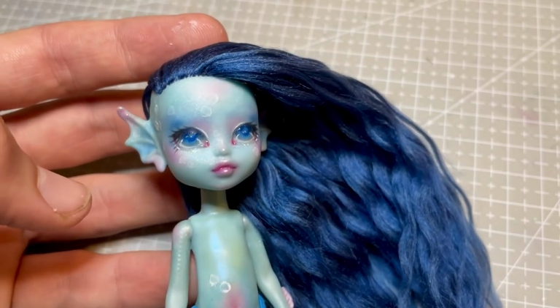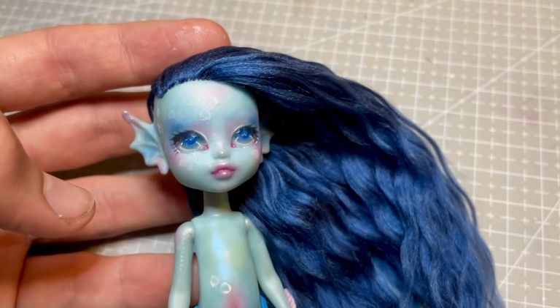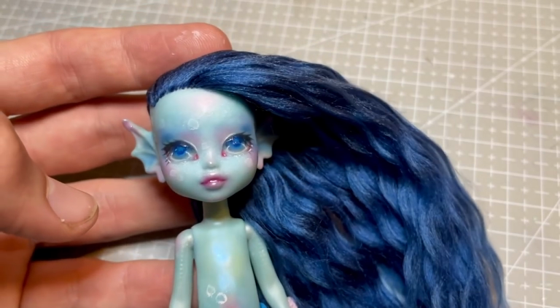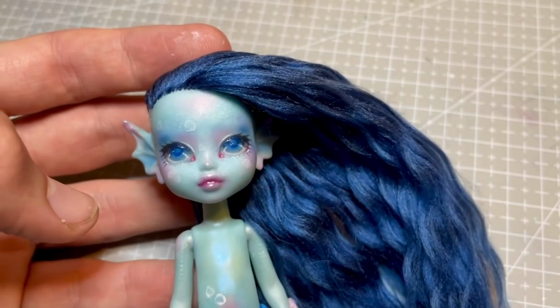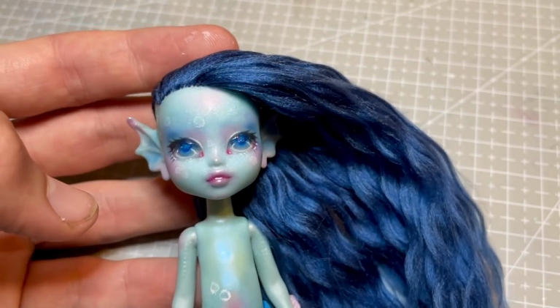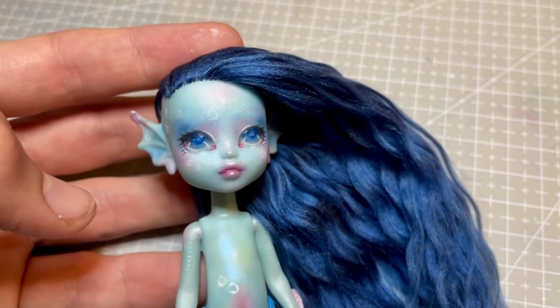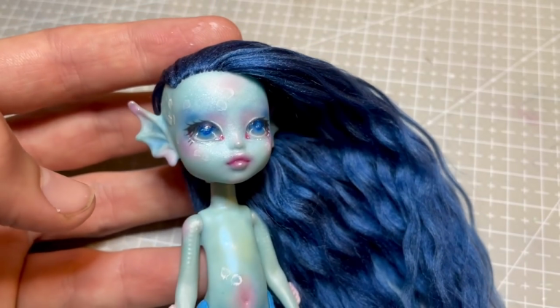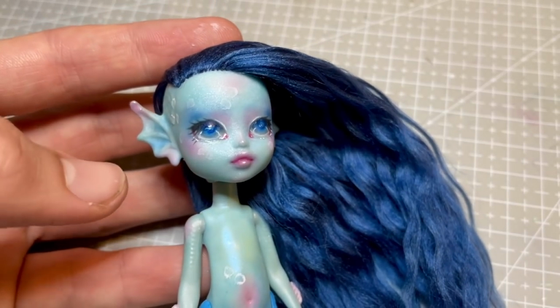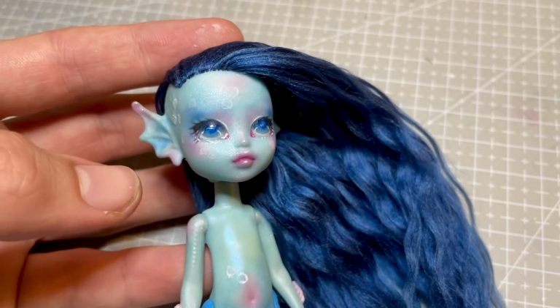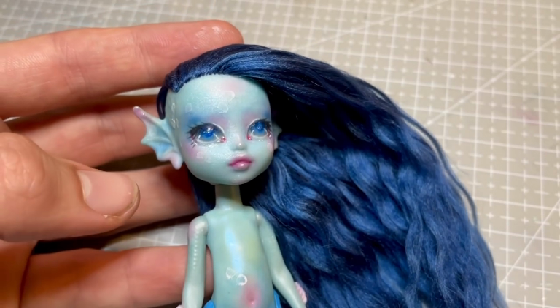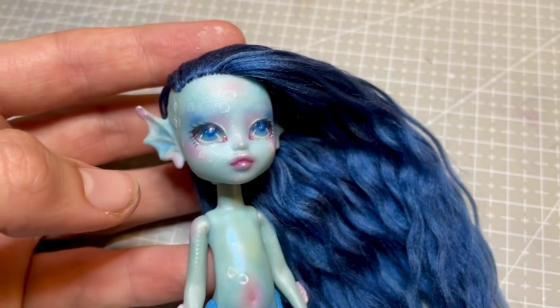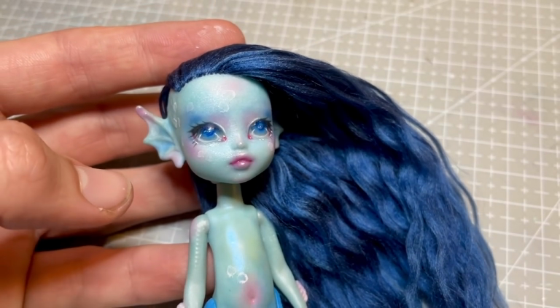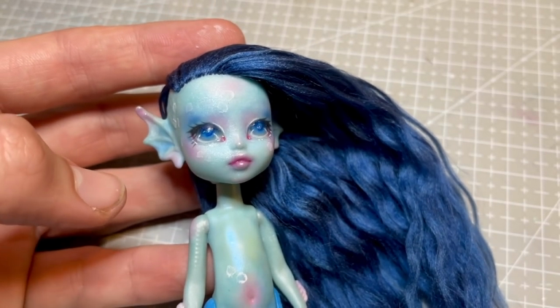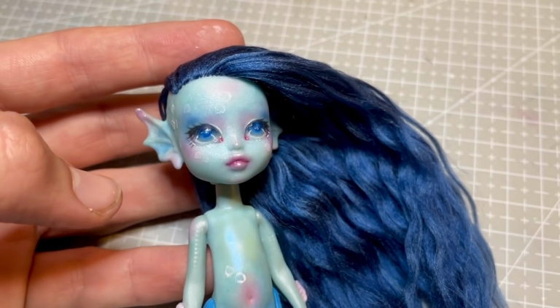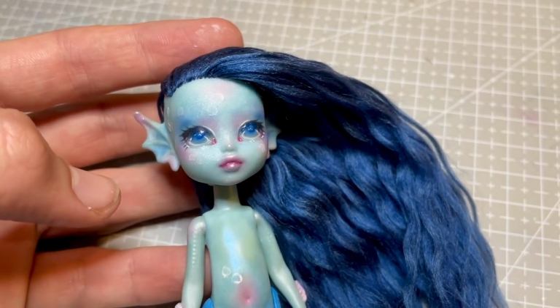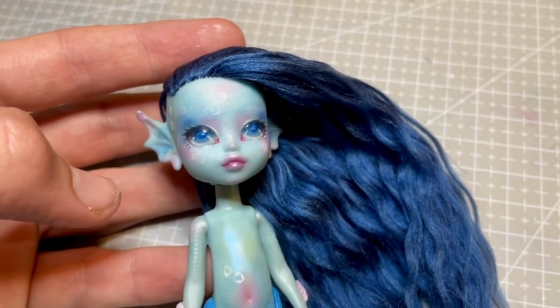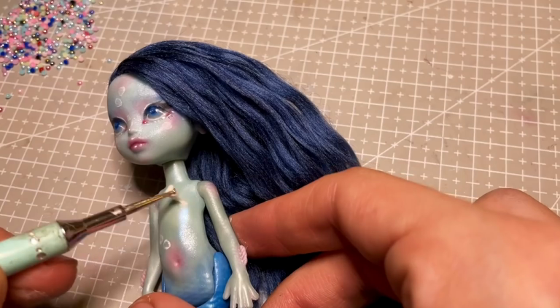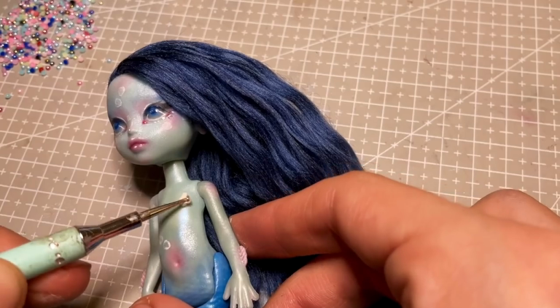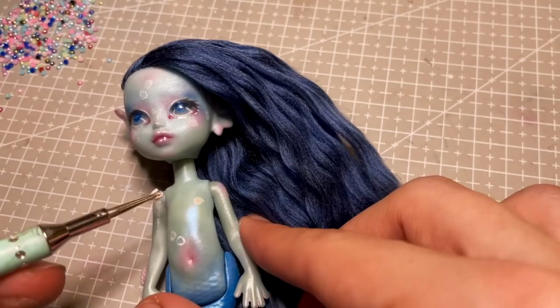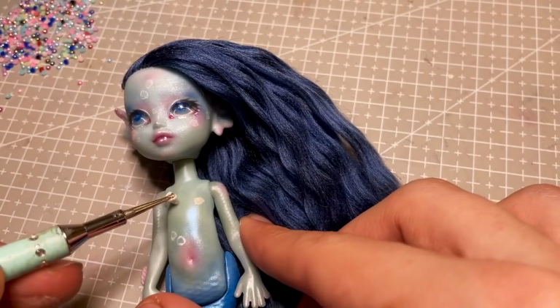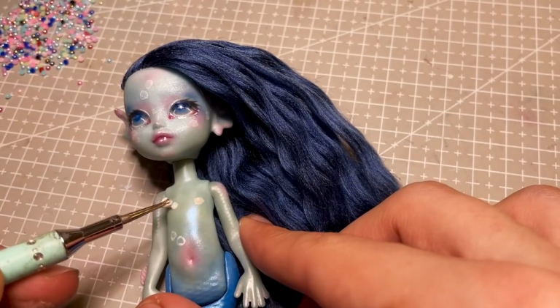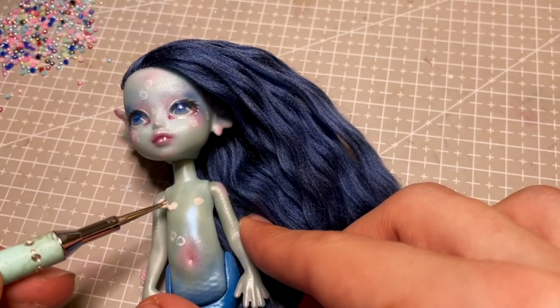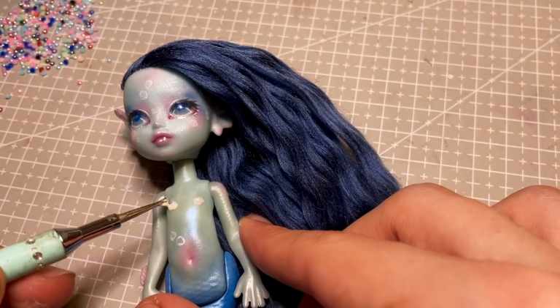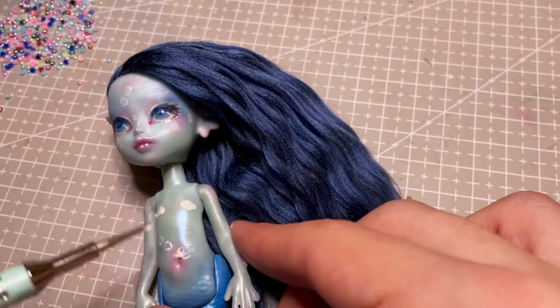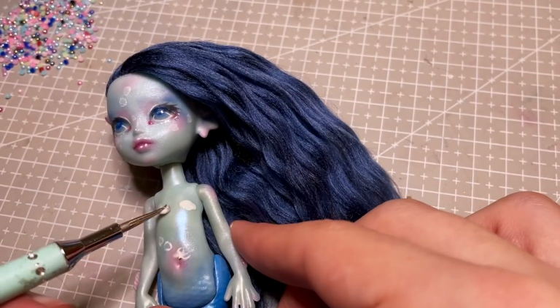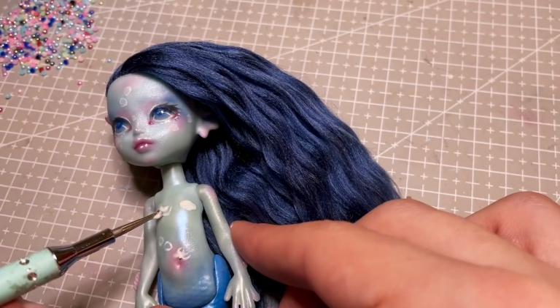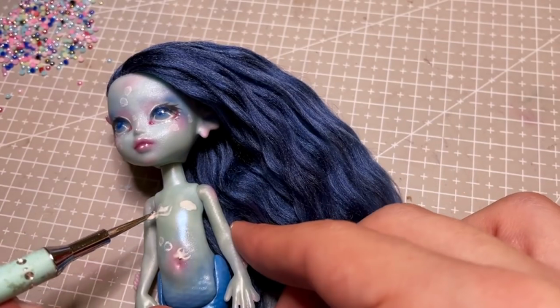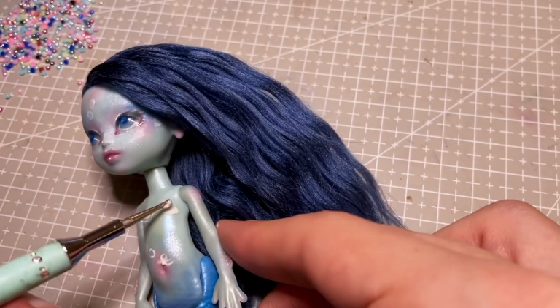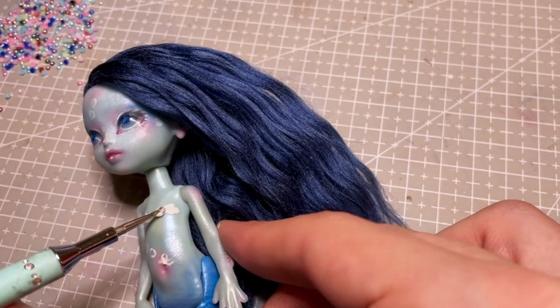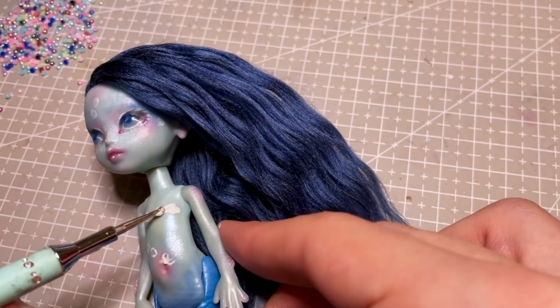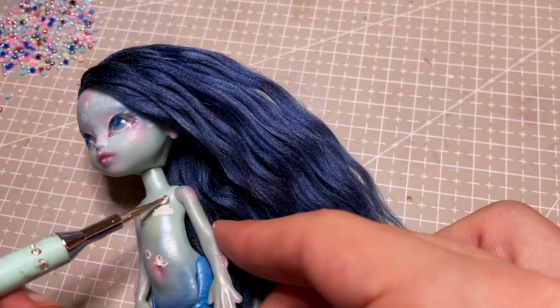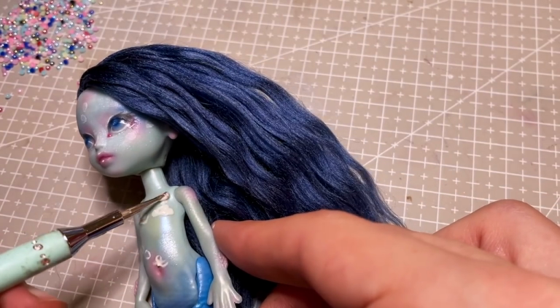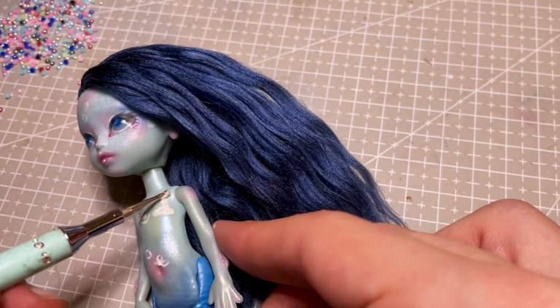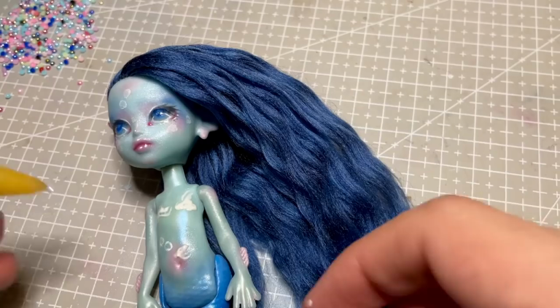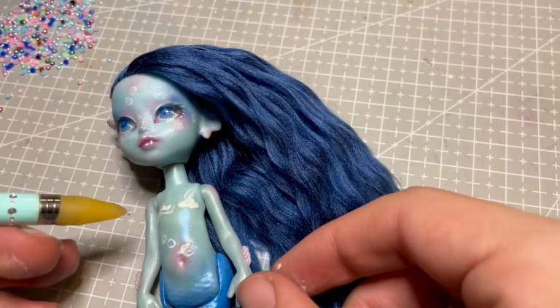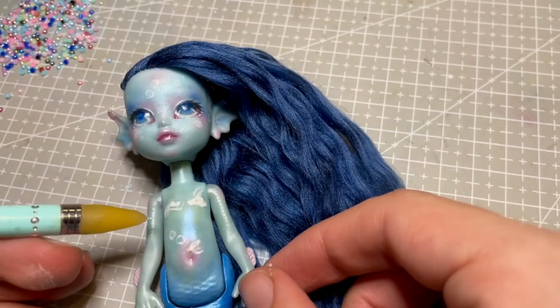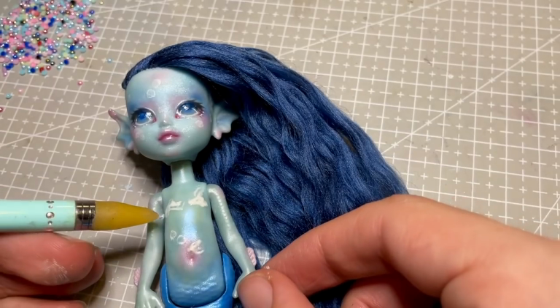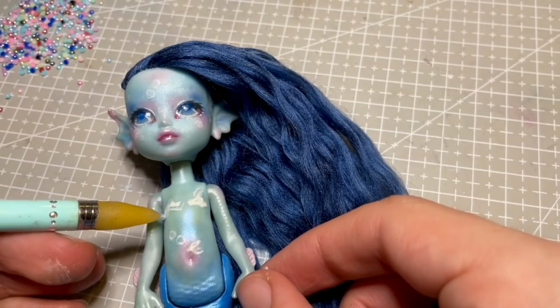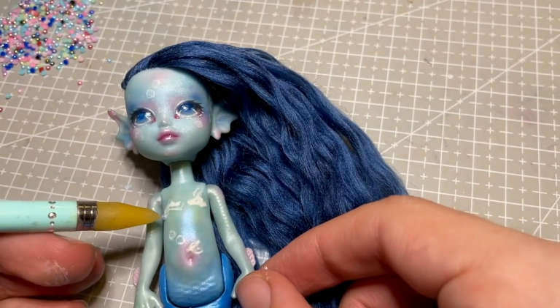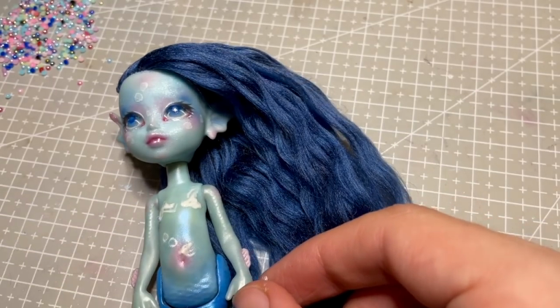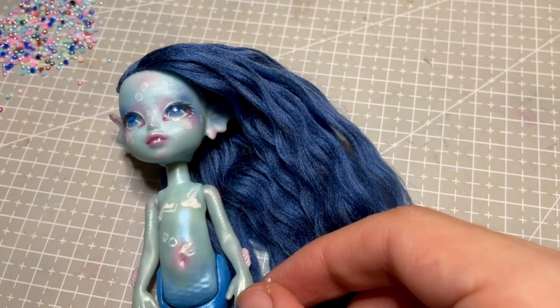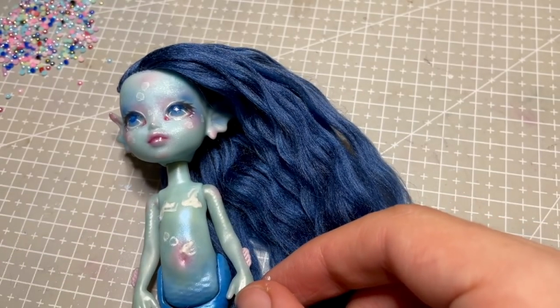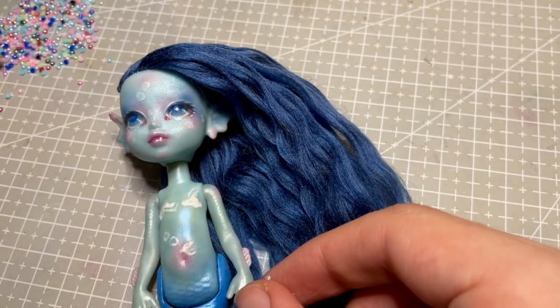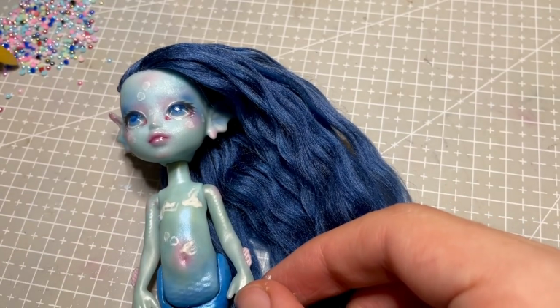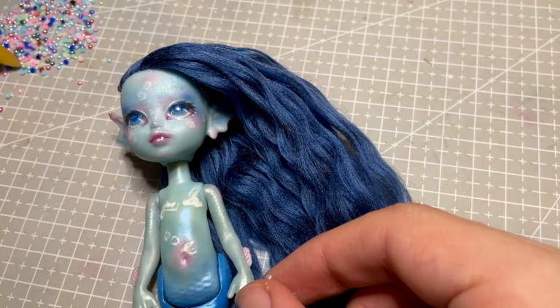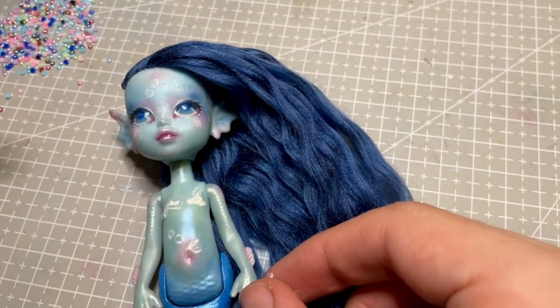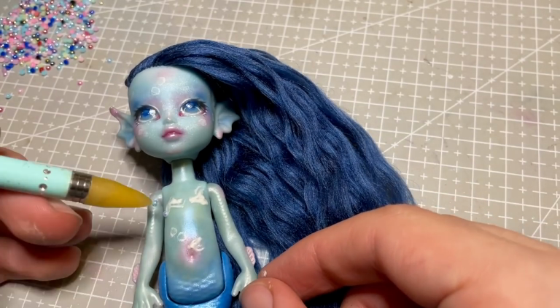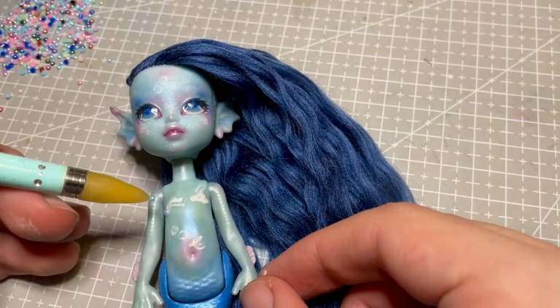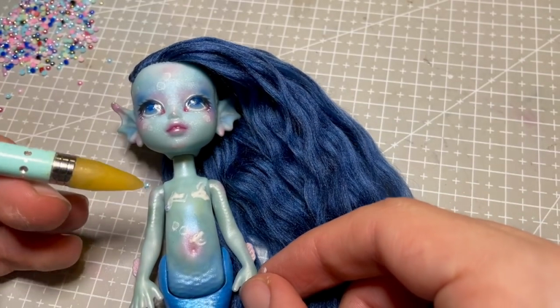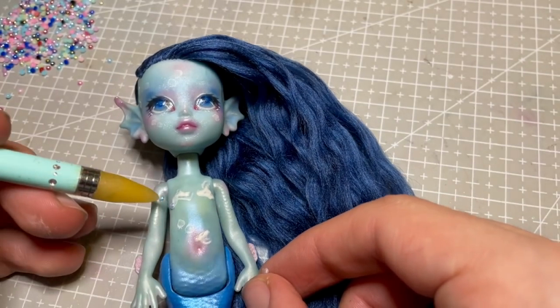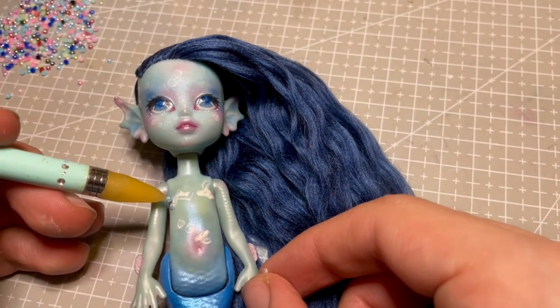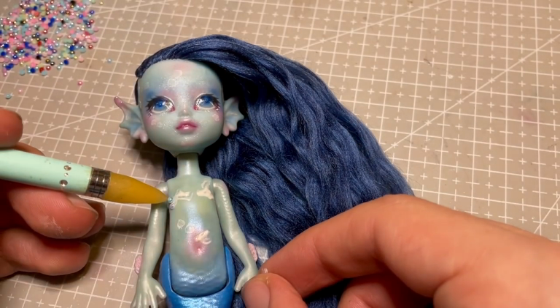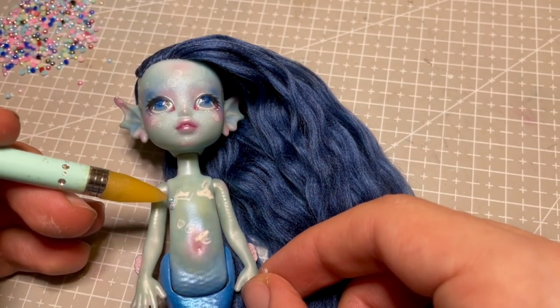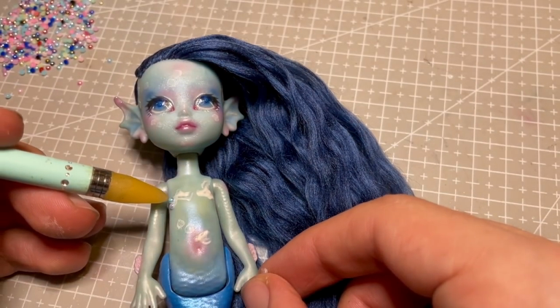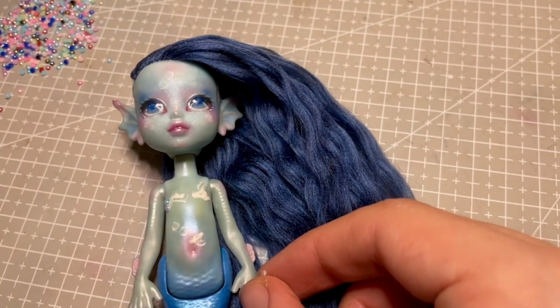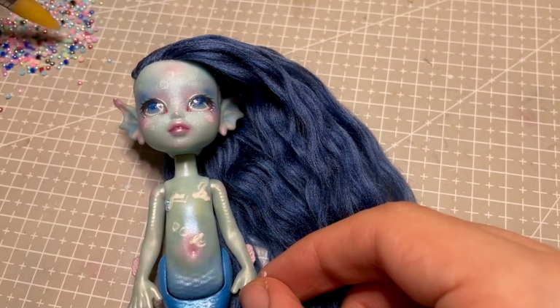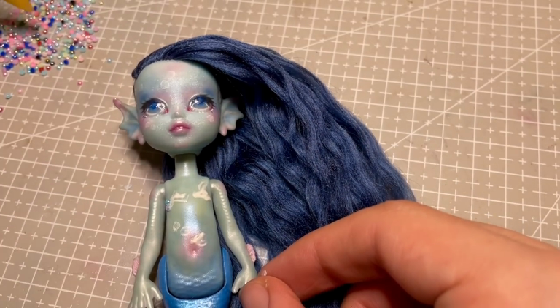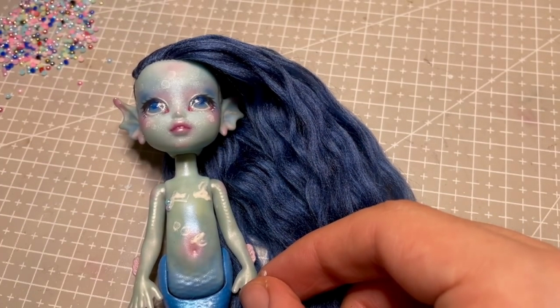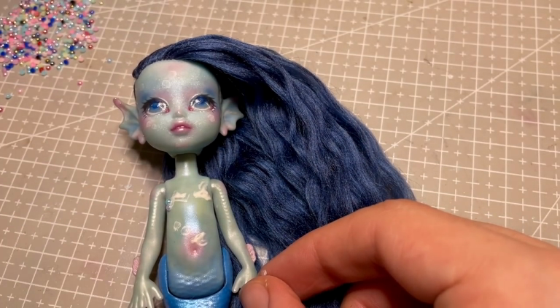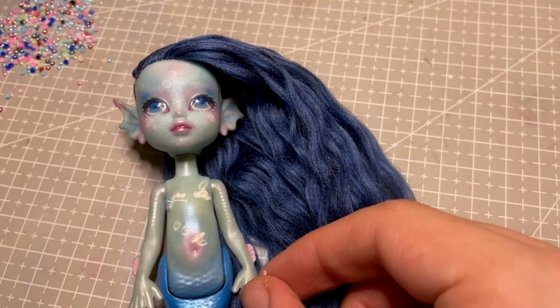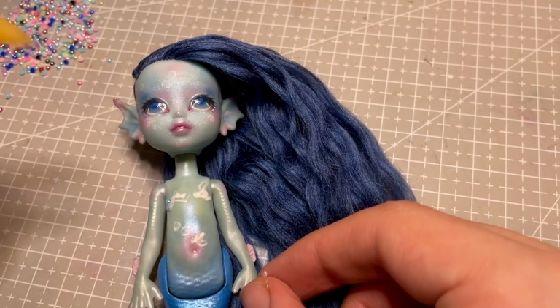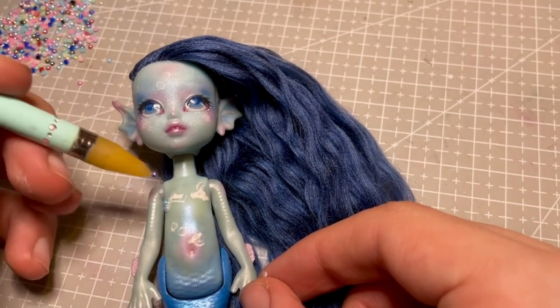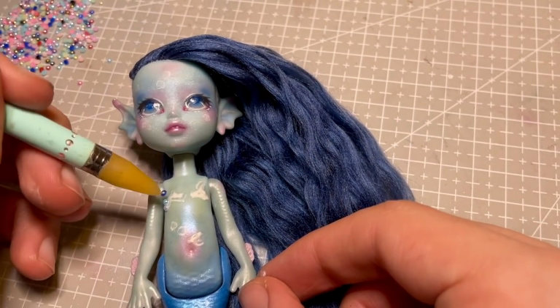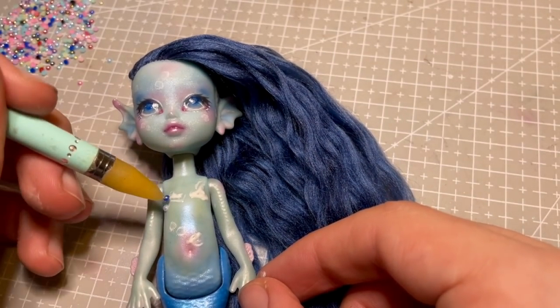I wanted to decorate her with pearl details, and decided to use them to cover her chest, as well as decorate her body and tail.